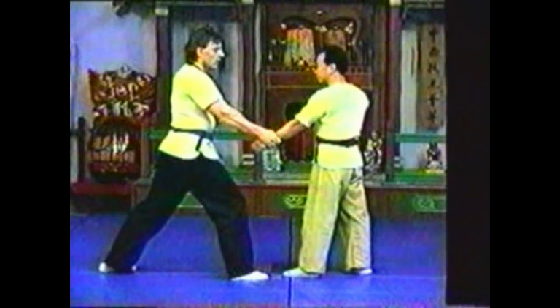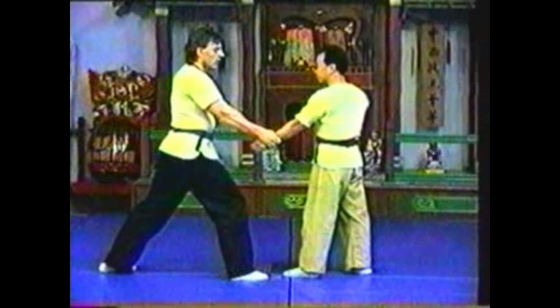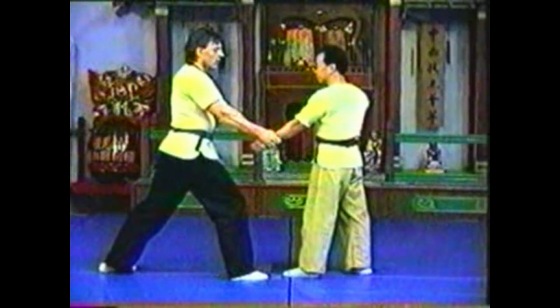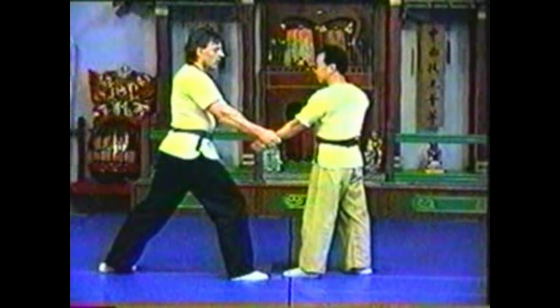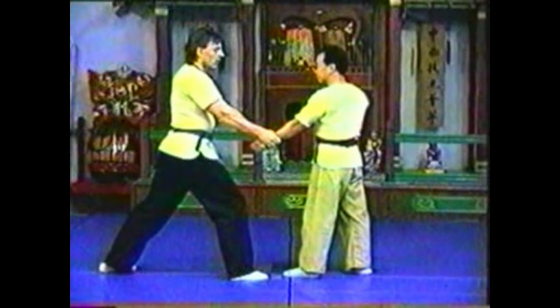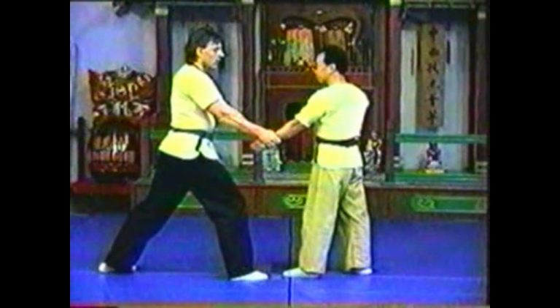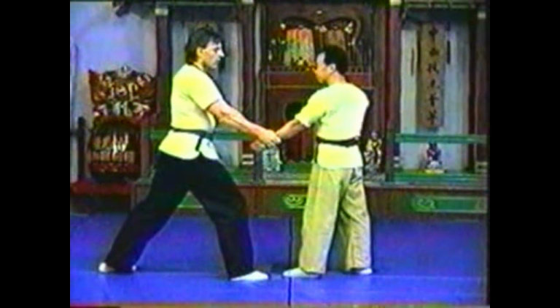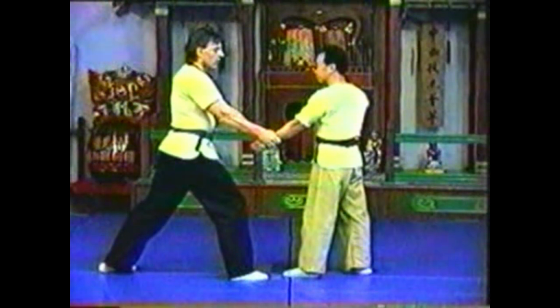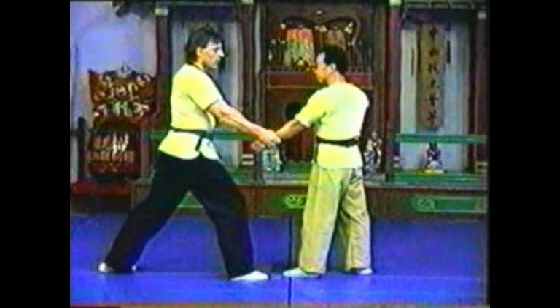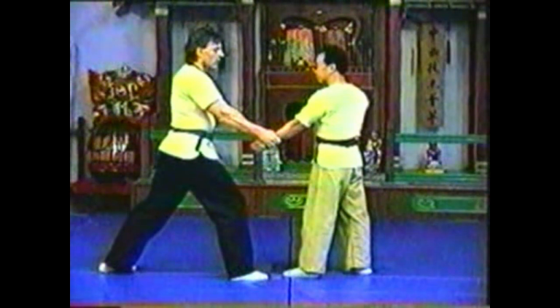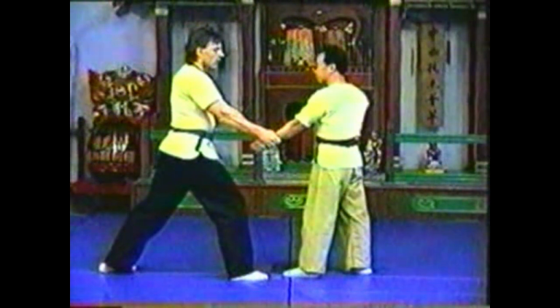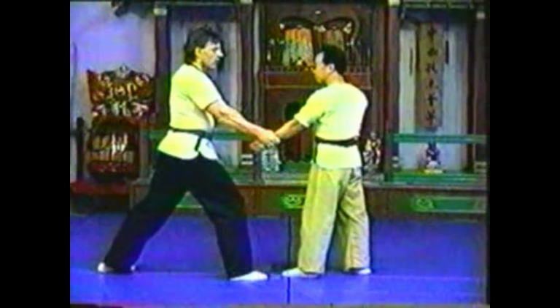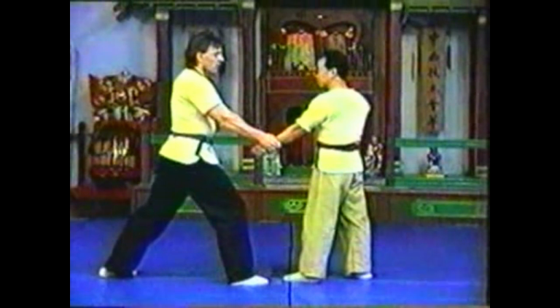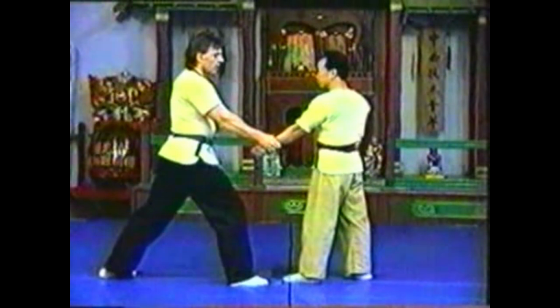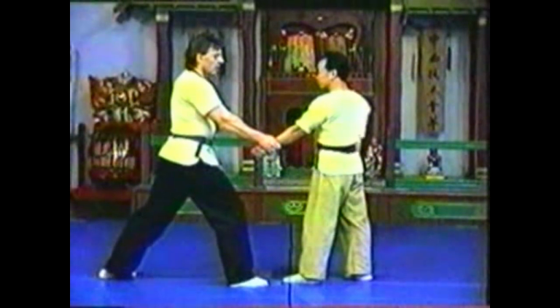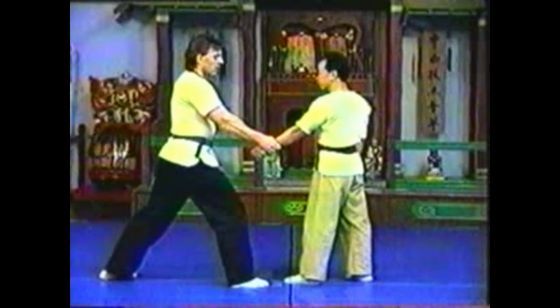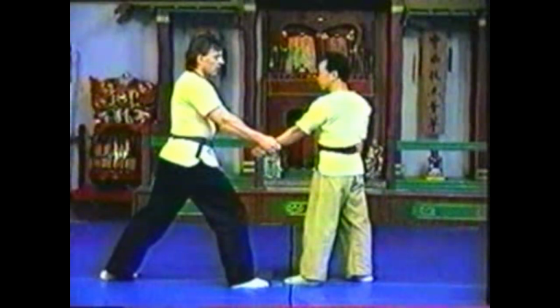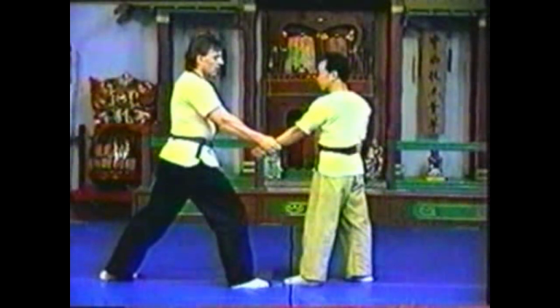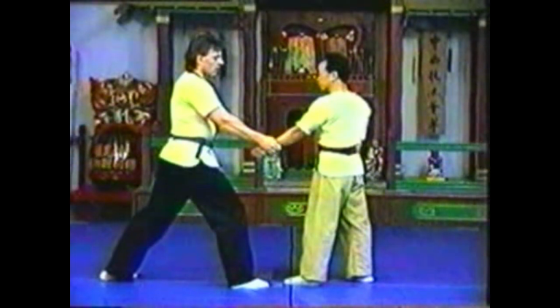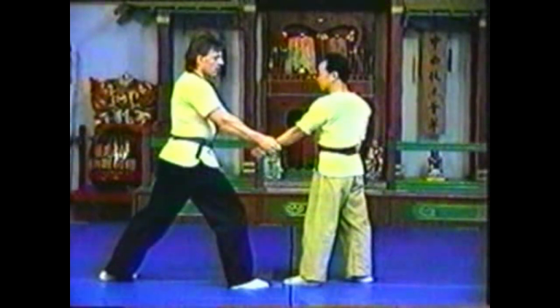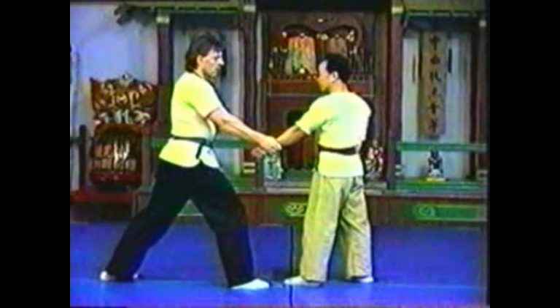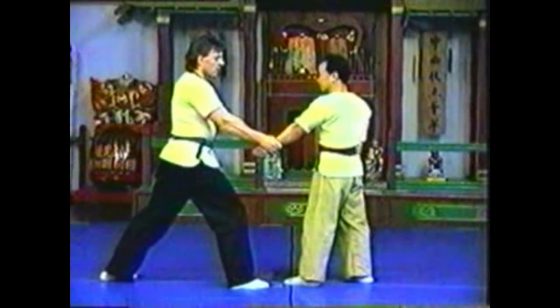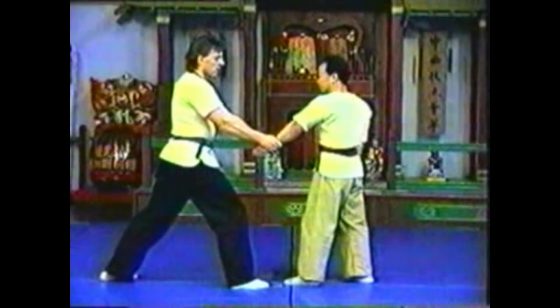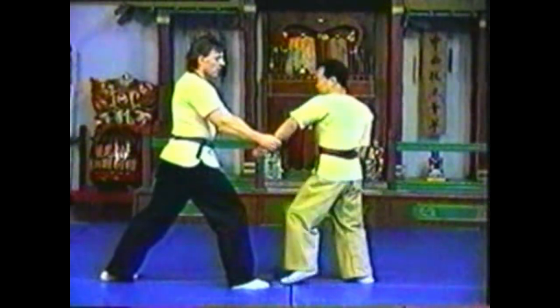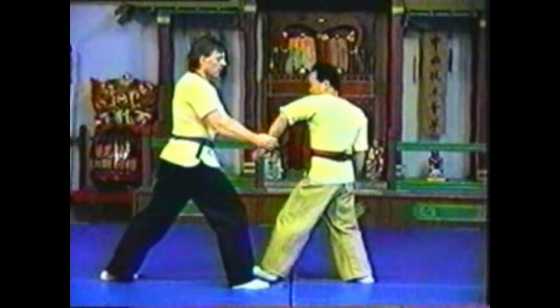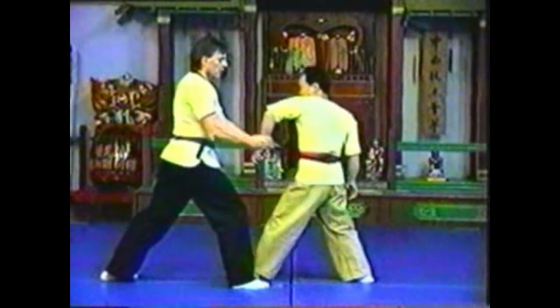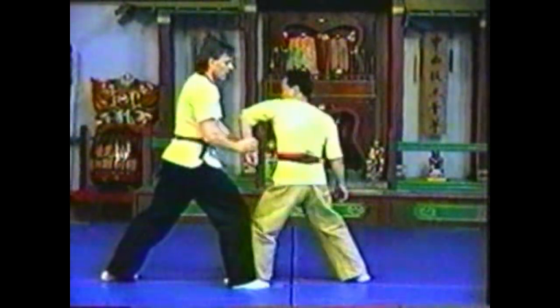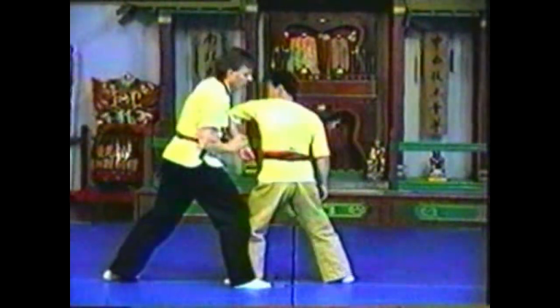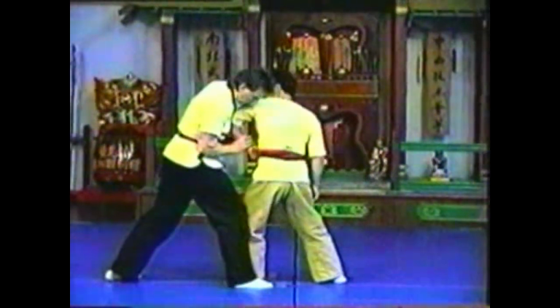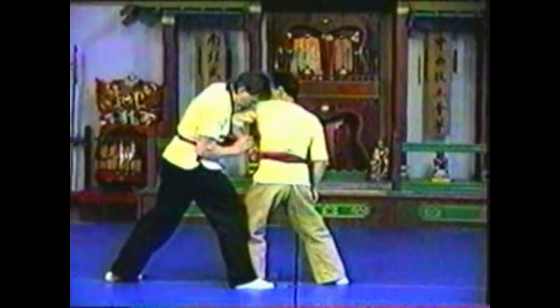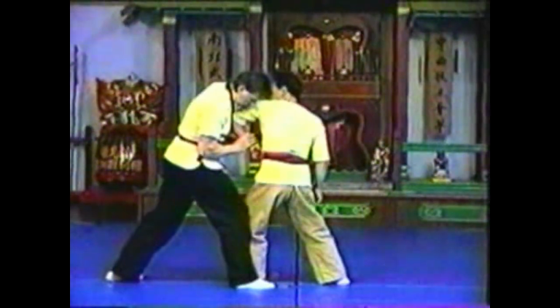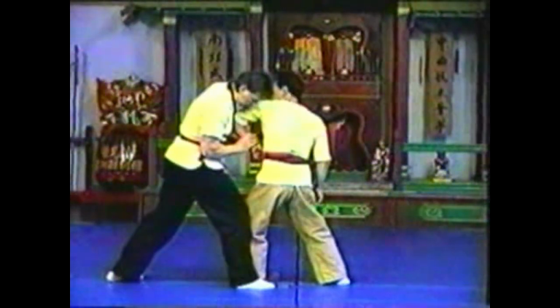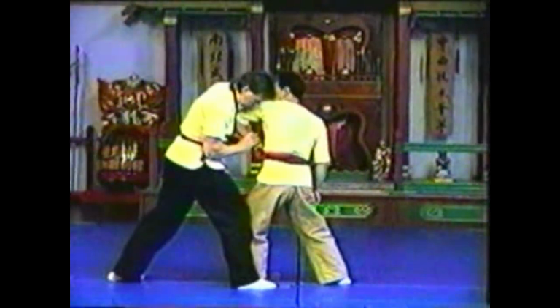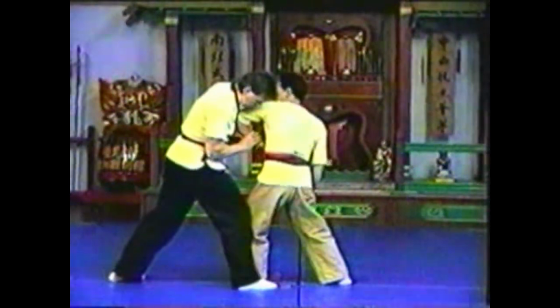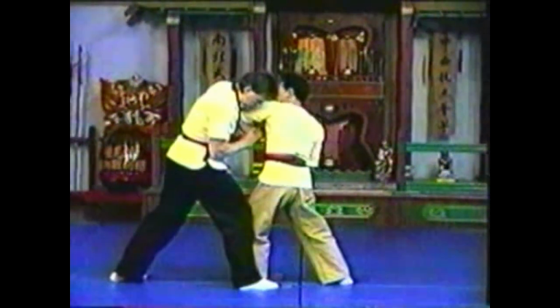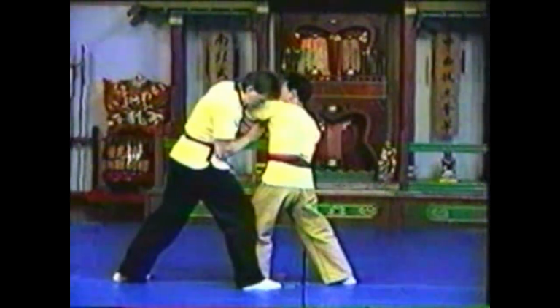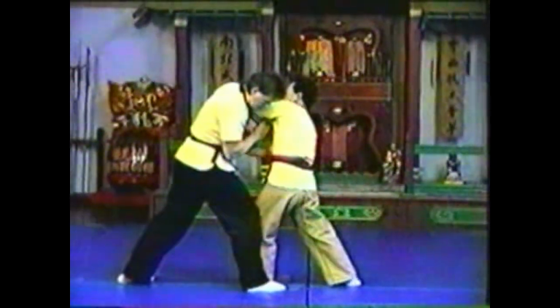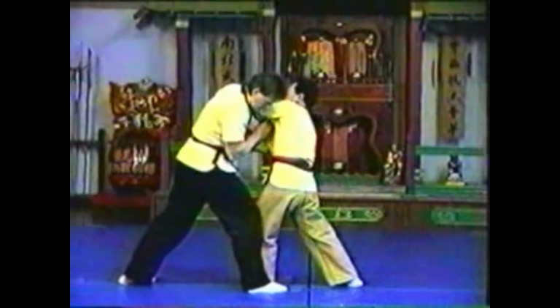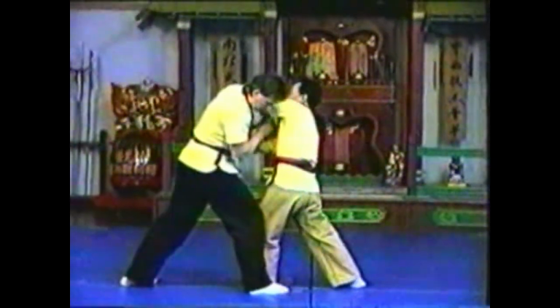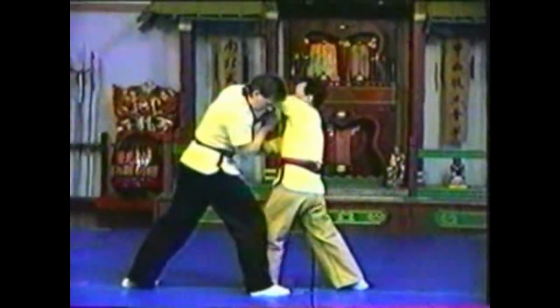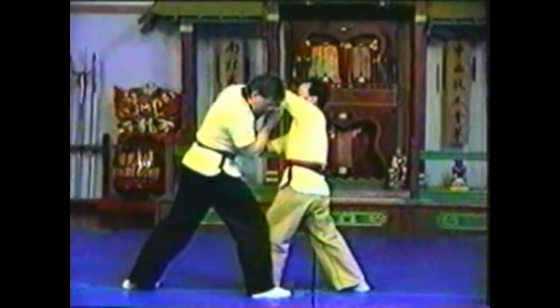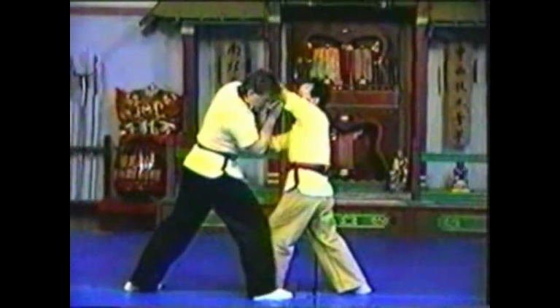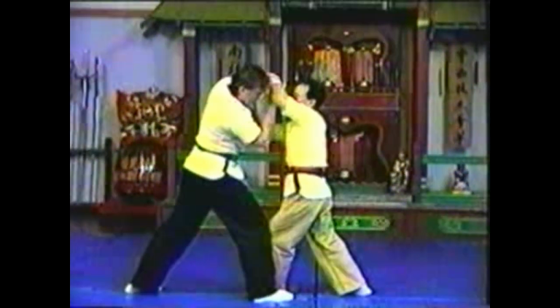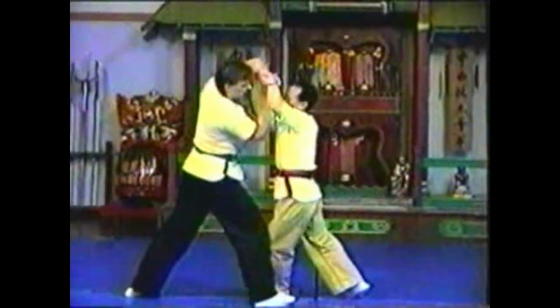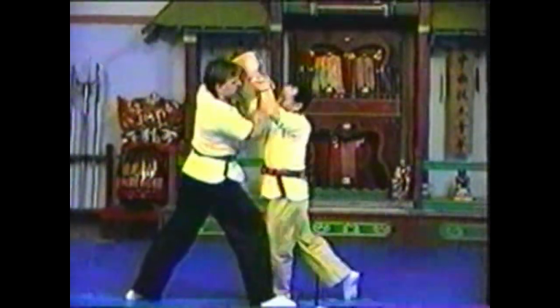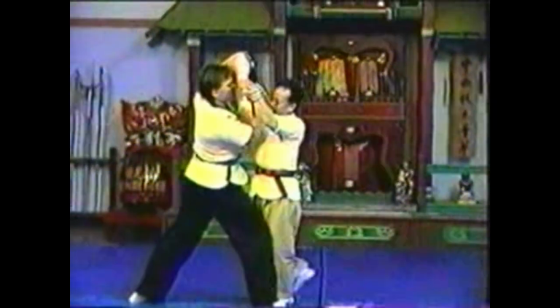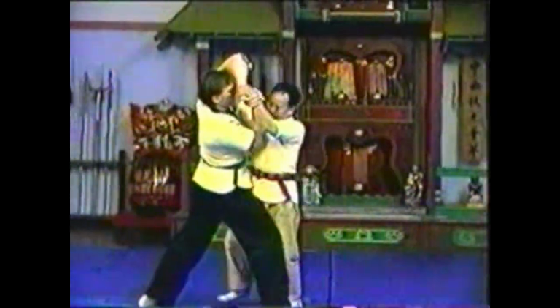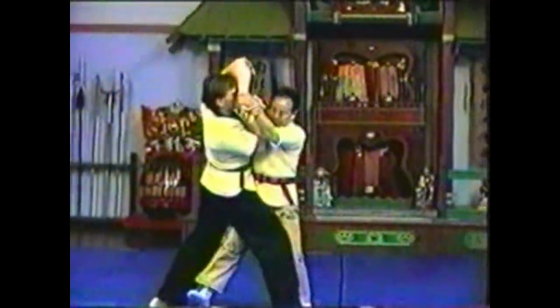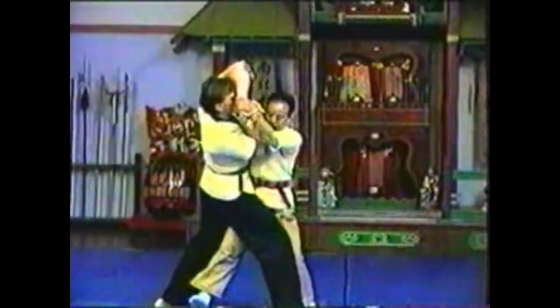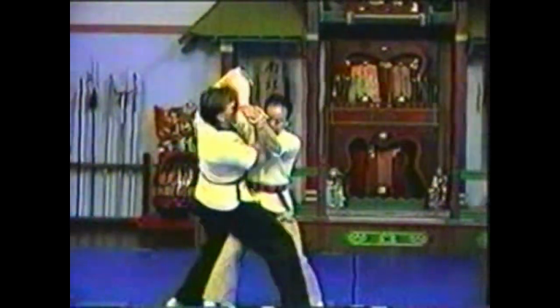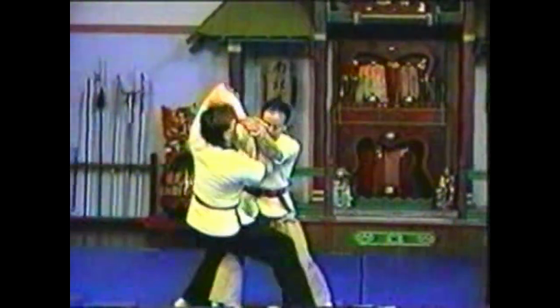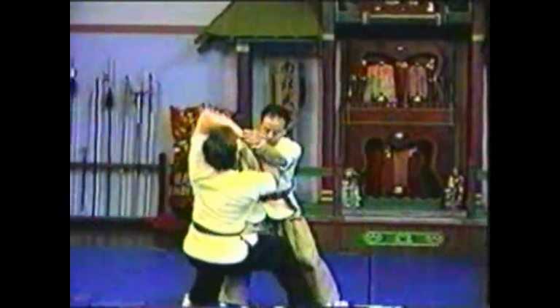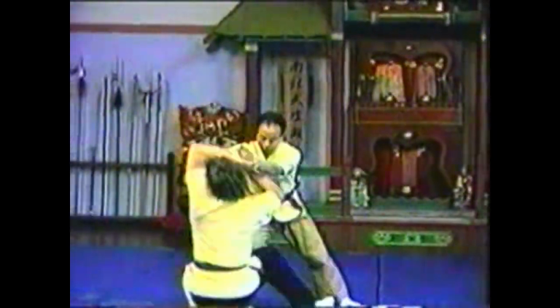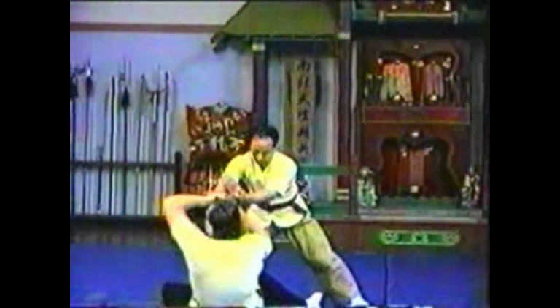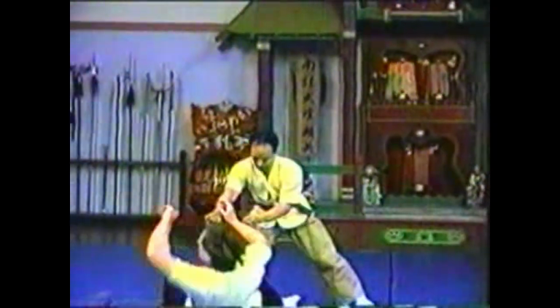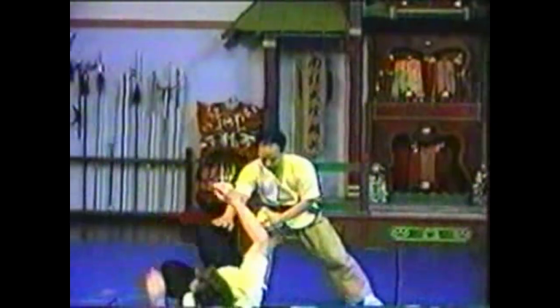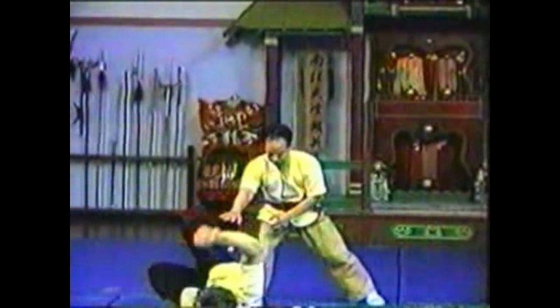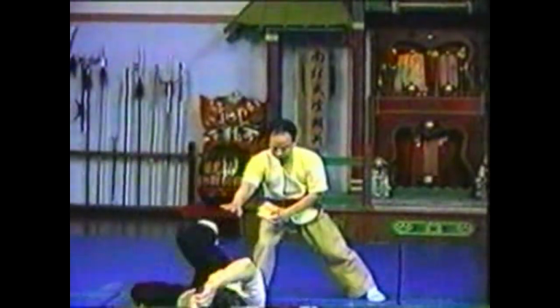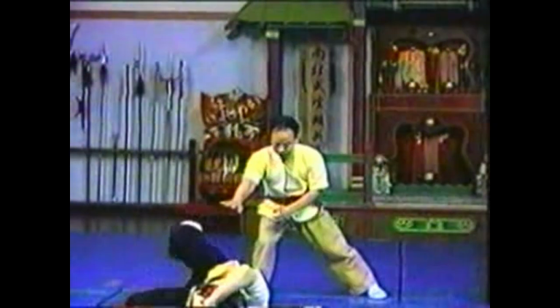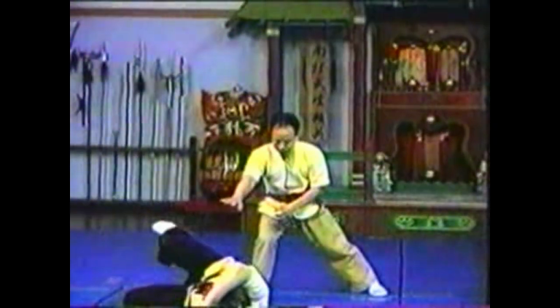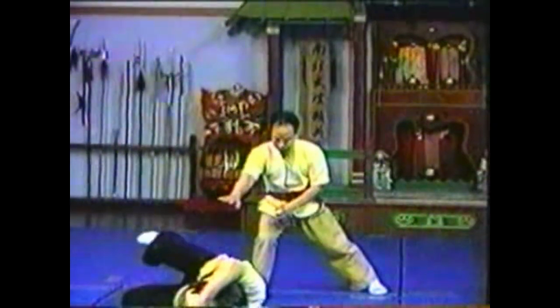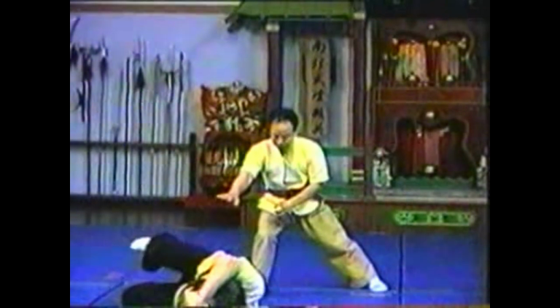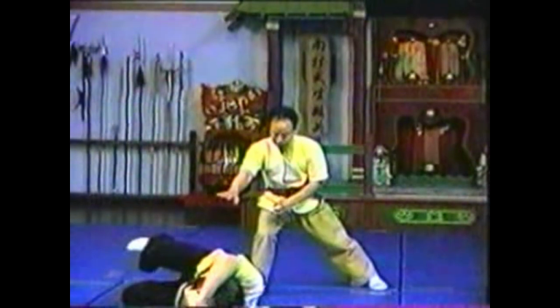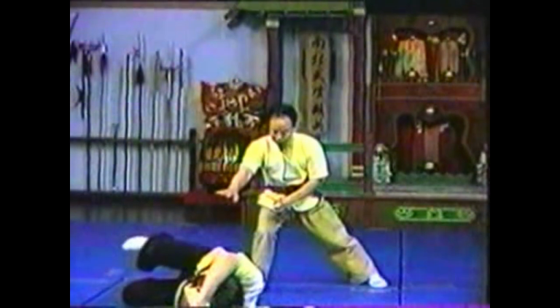Step between your opponent's legs. You must take over your opponent's personal space quickly so that he cannot step back and recover his balance.